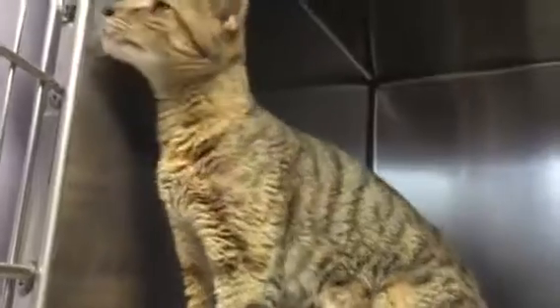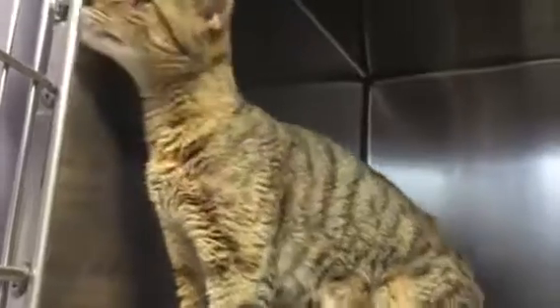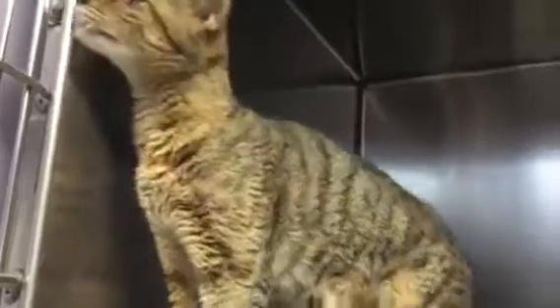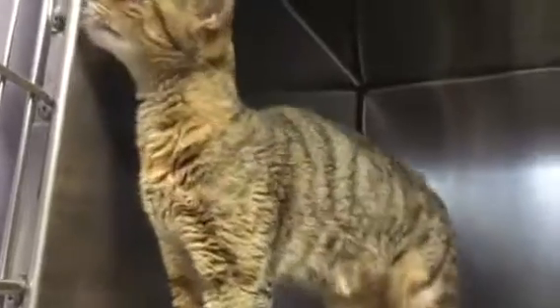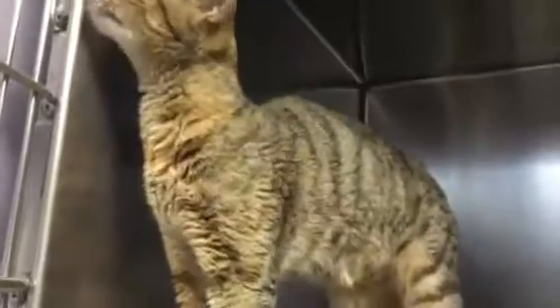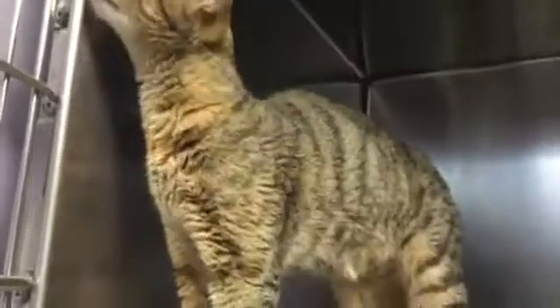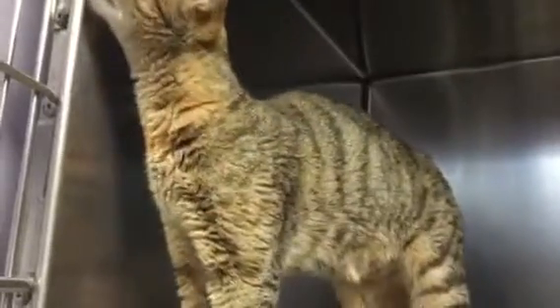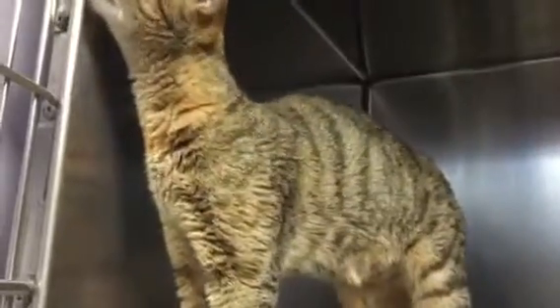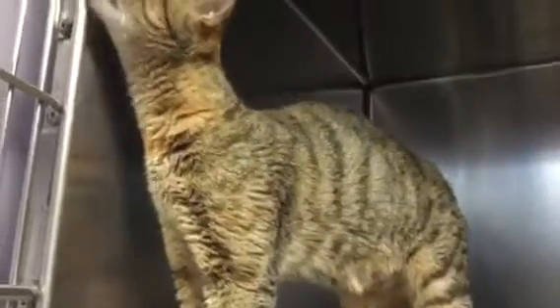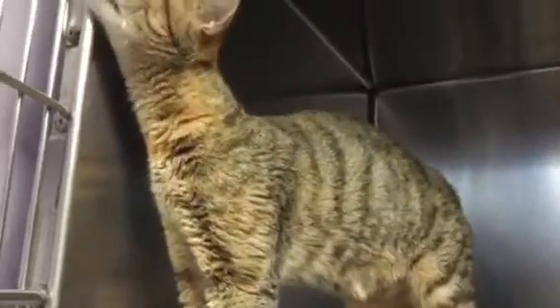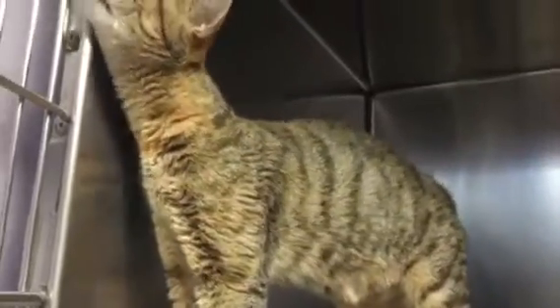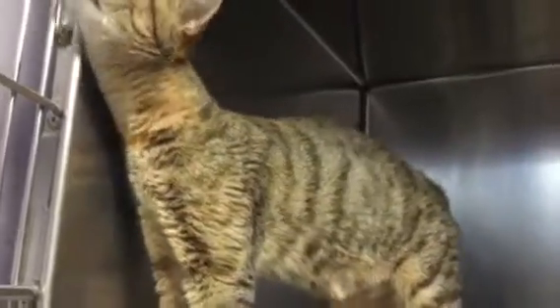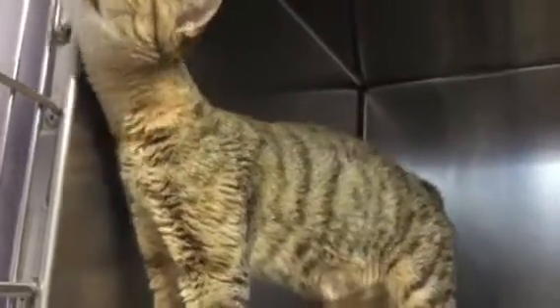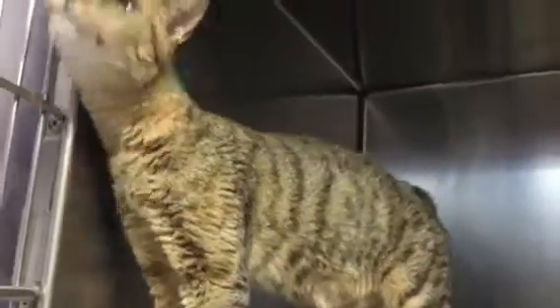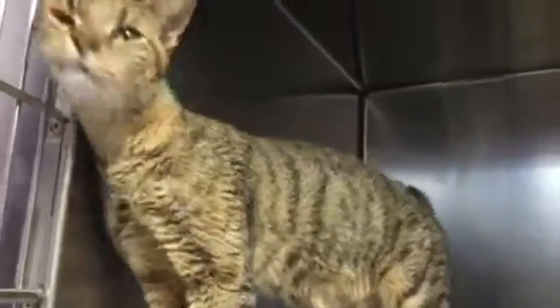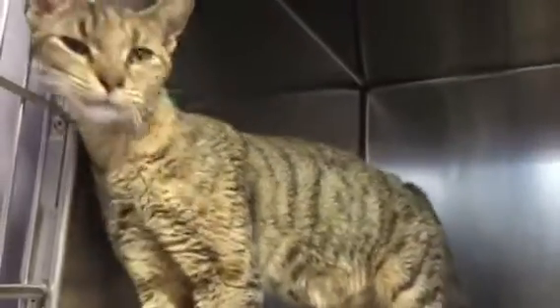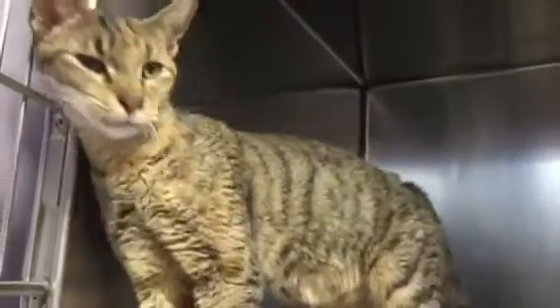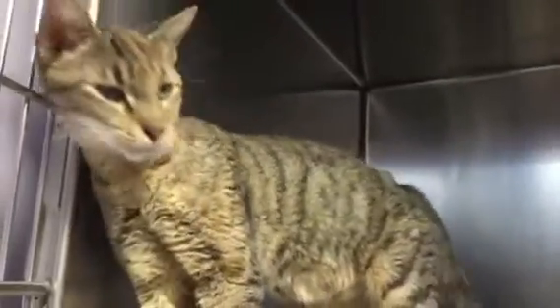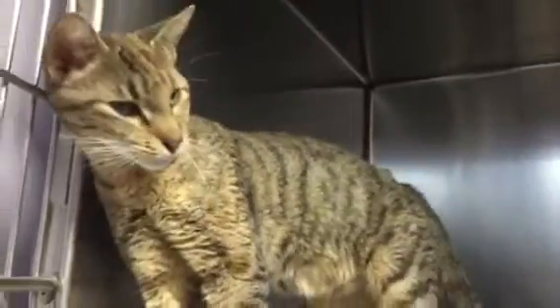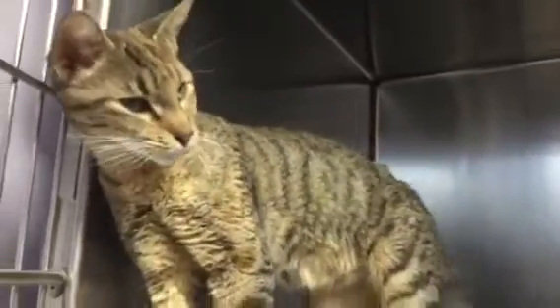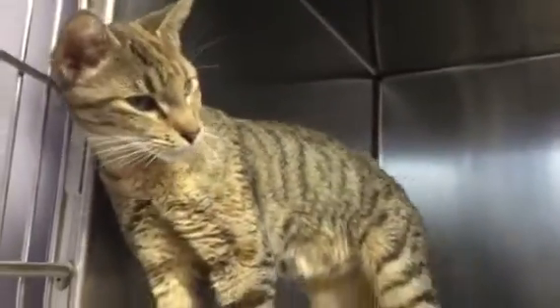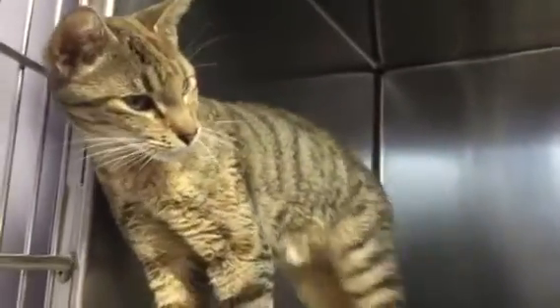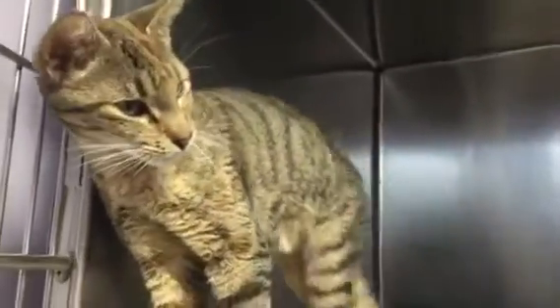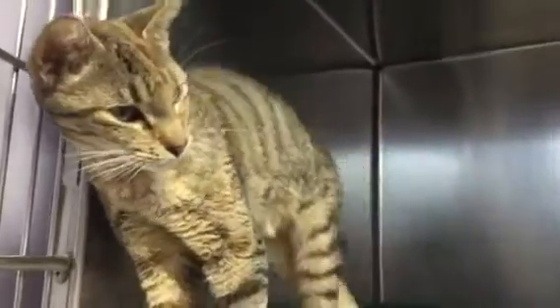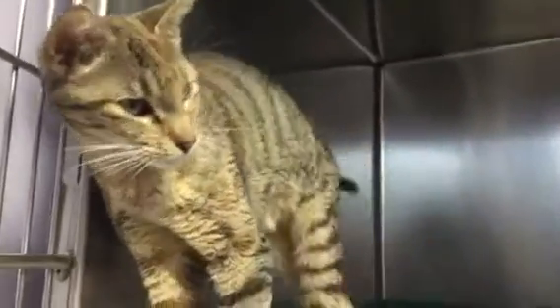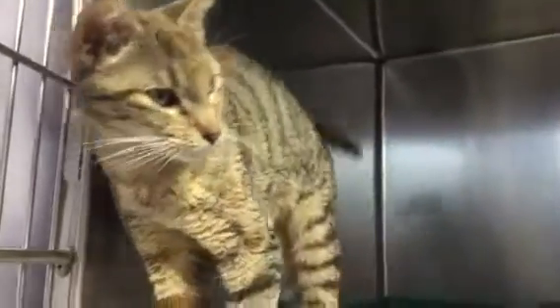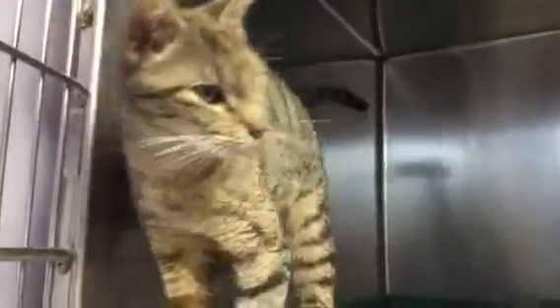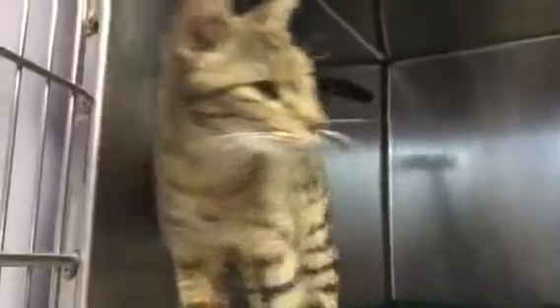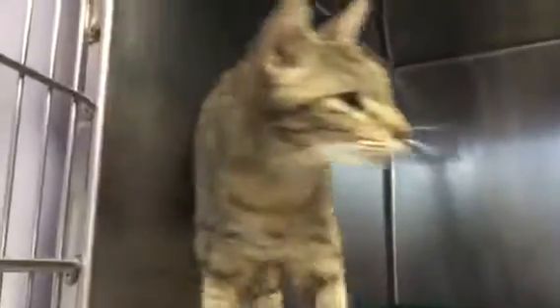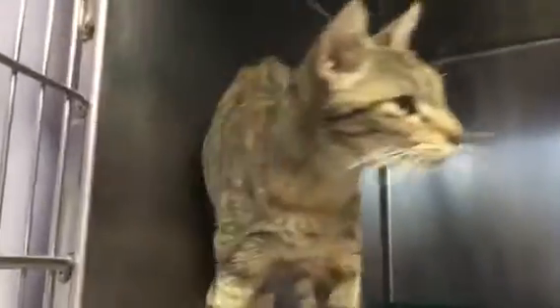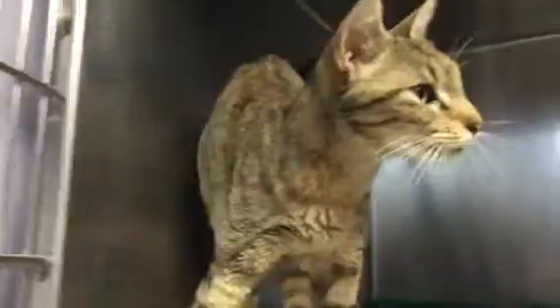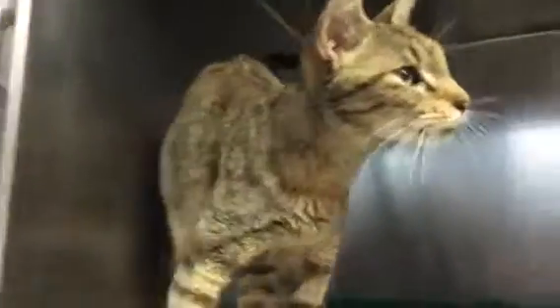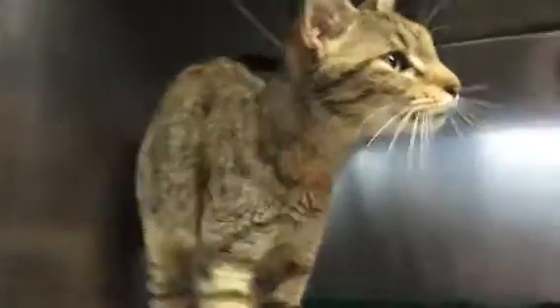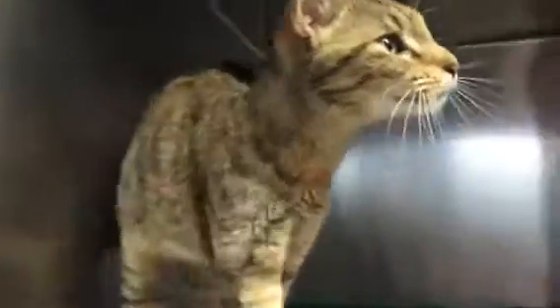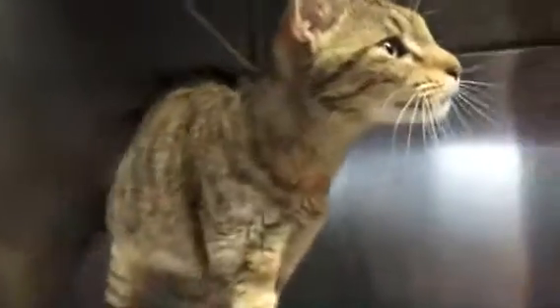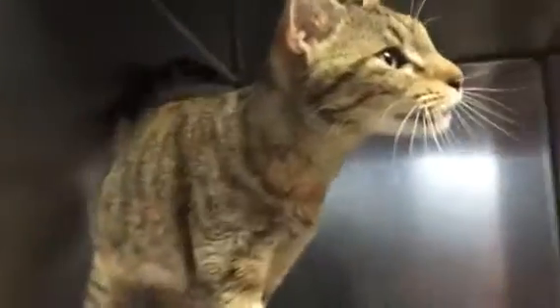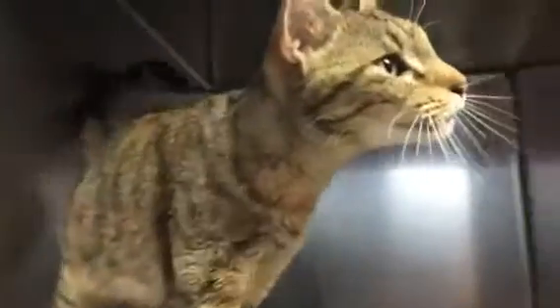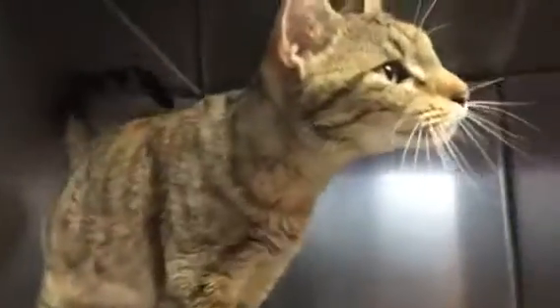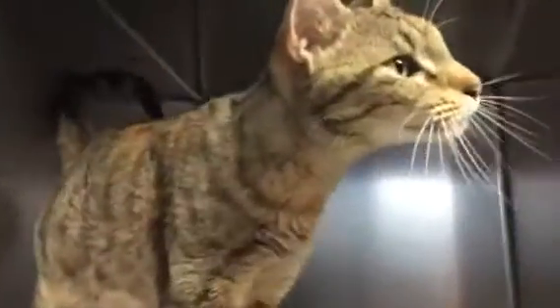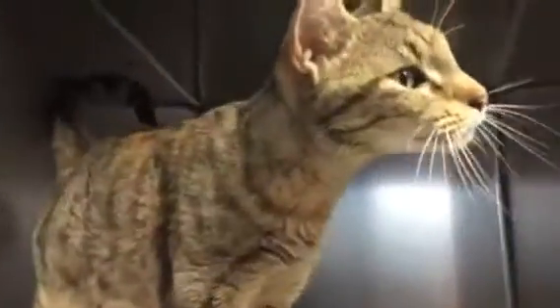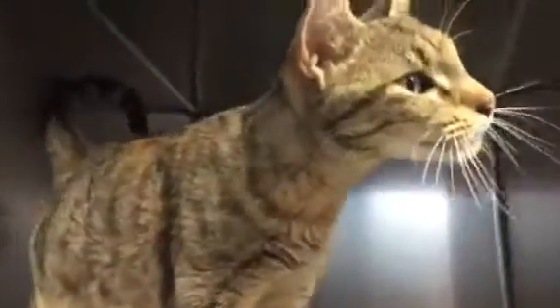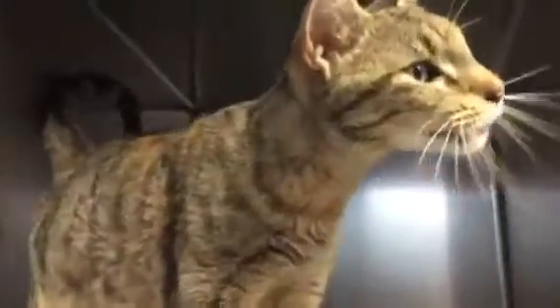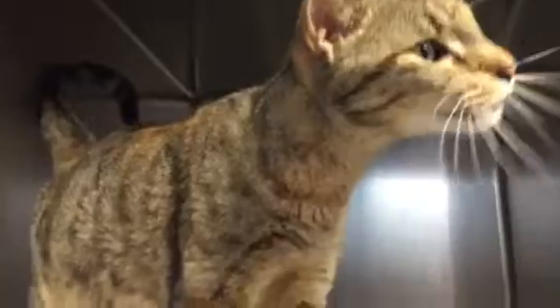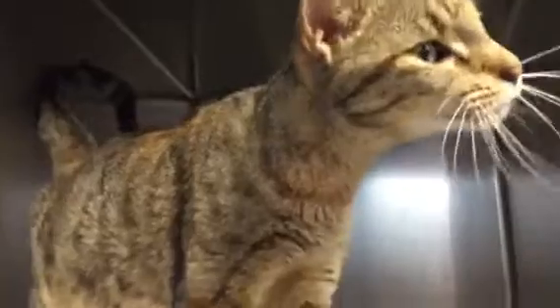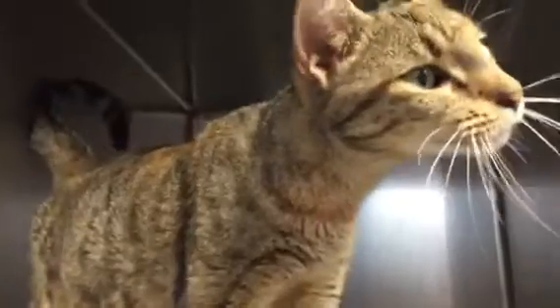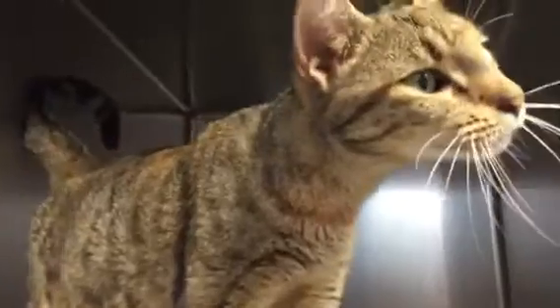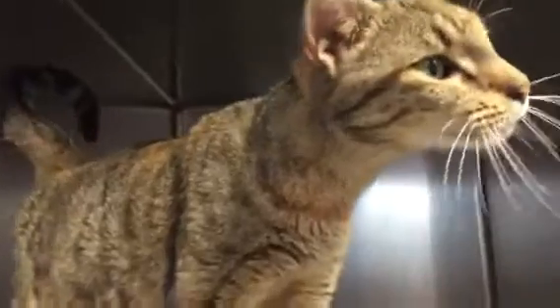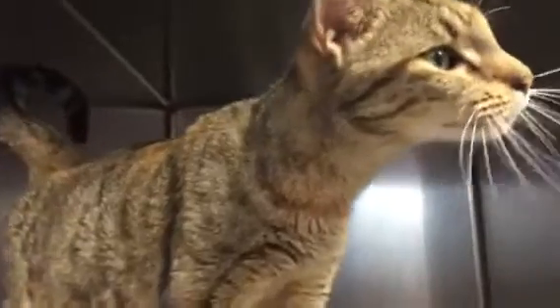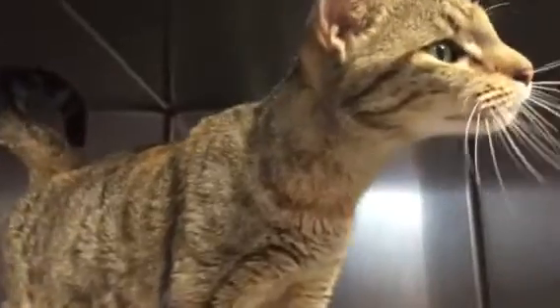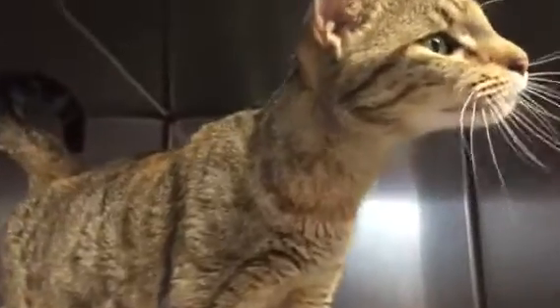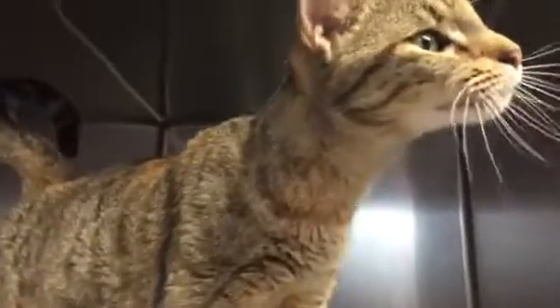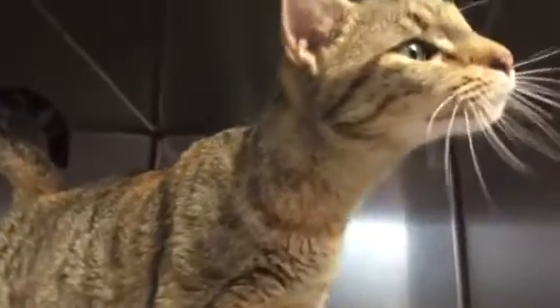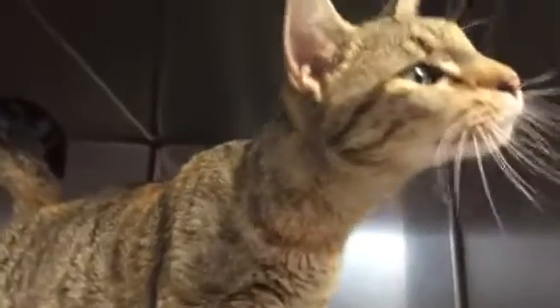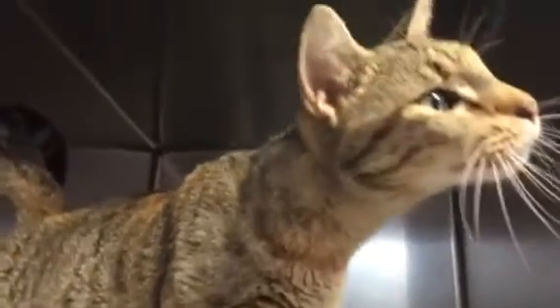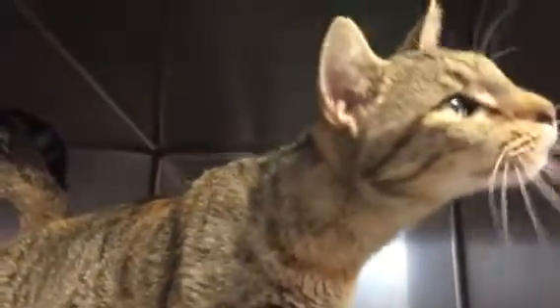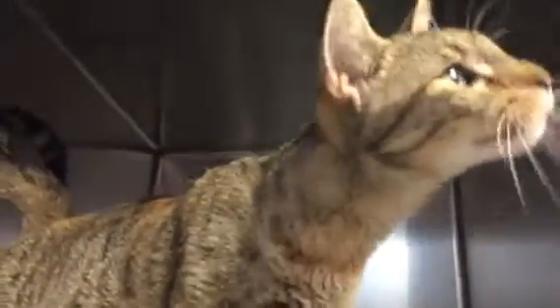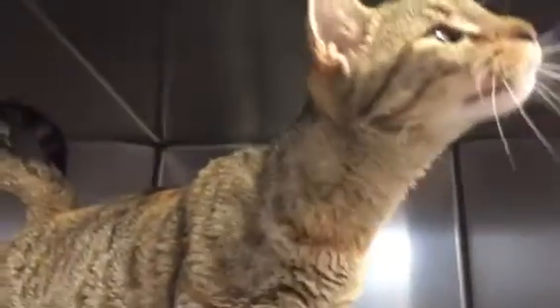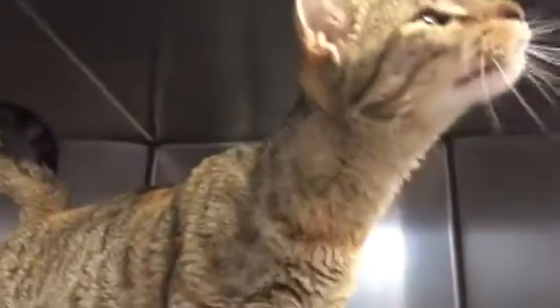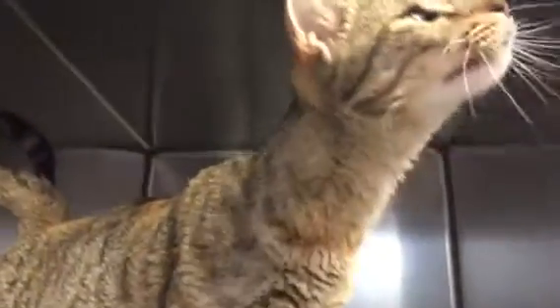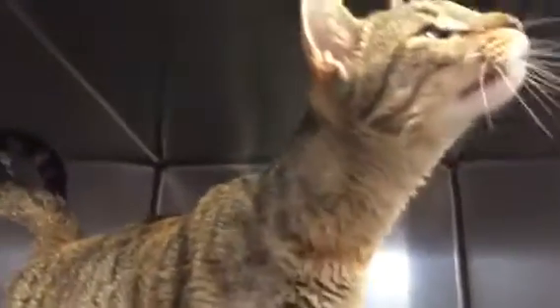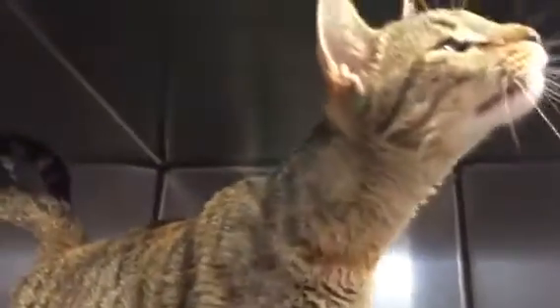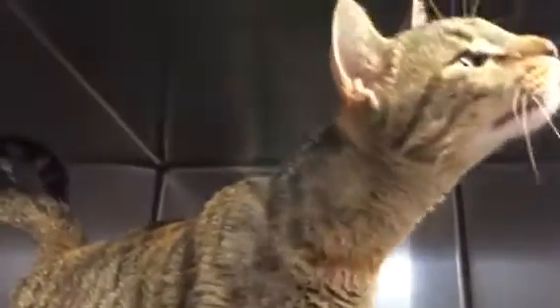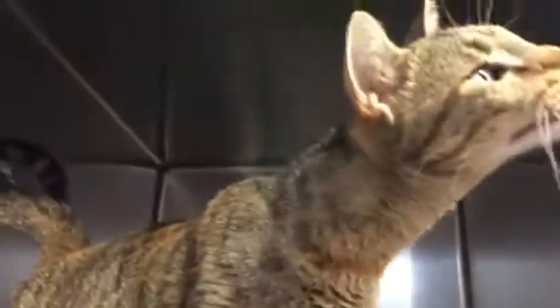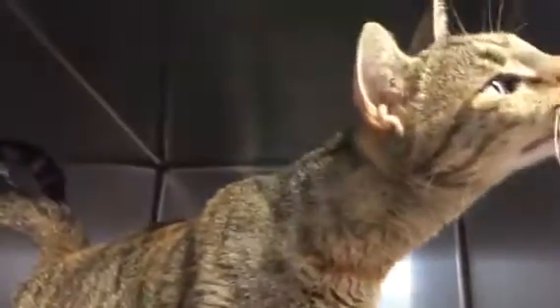This is a new addition here to the shelter. This is Farrah. Farrah is a year, not even close to a year and a half.